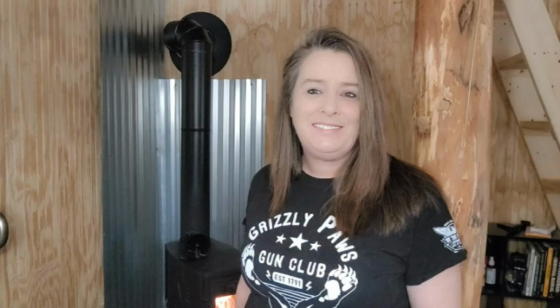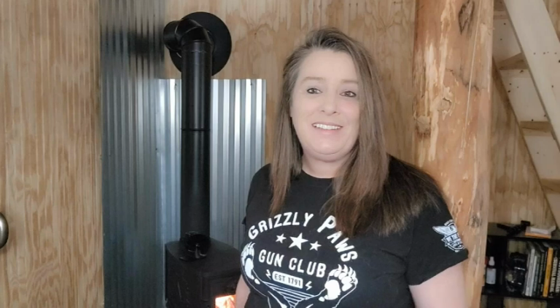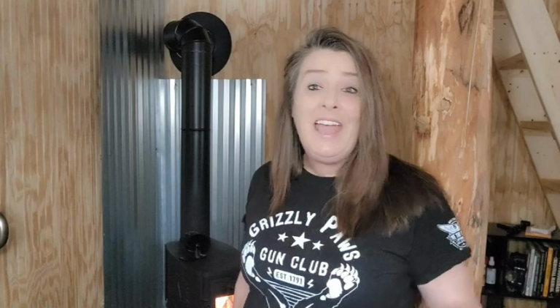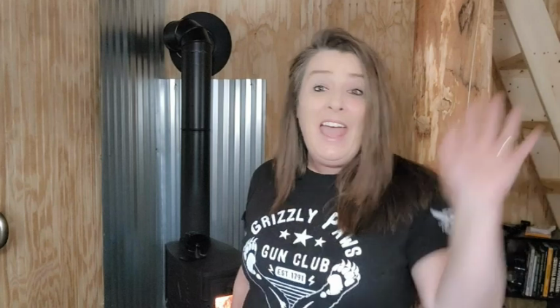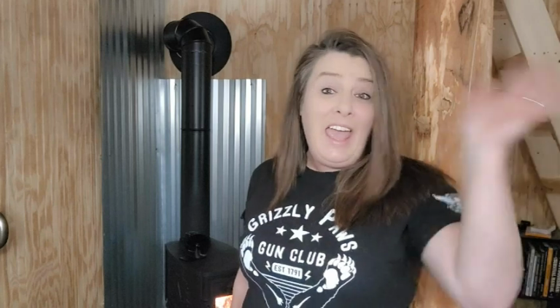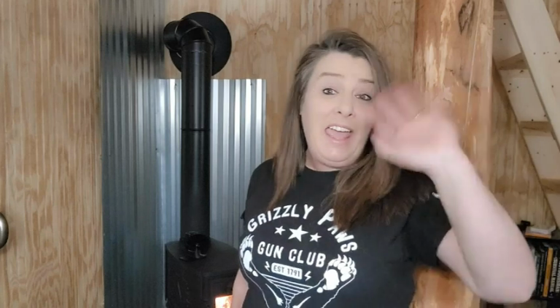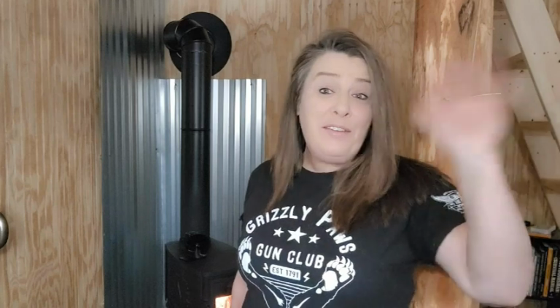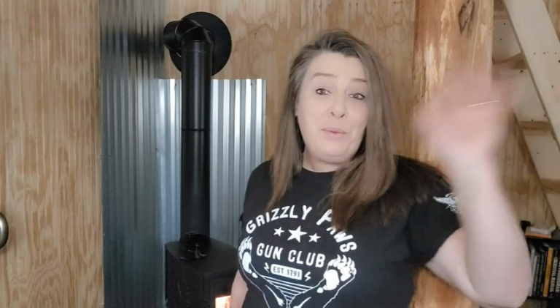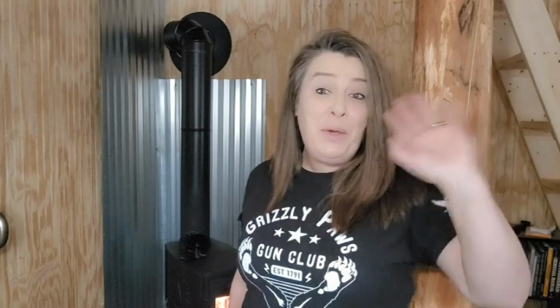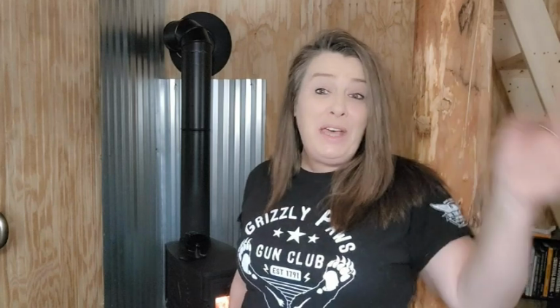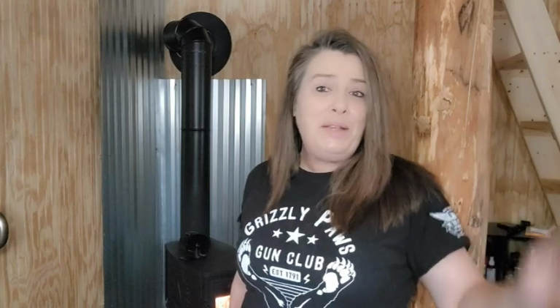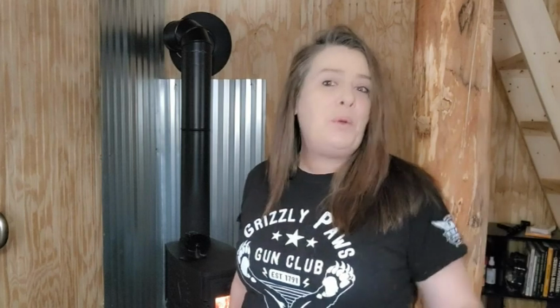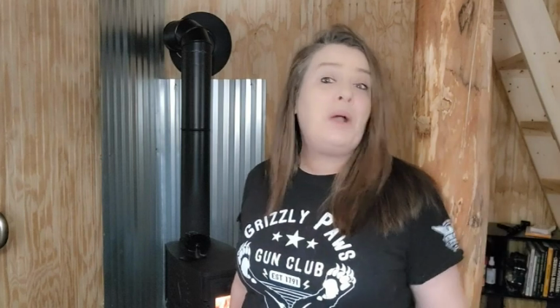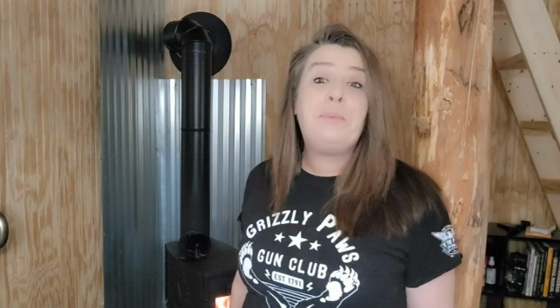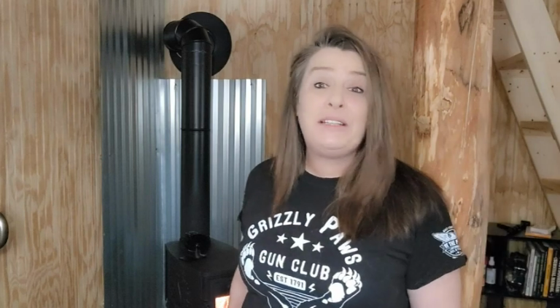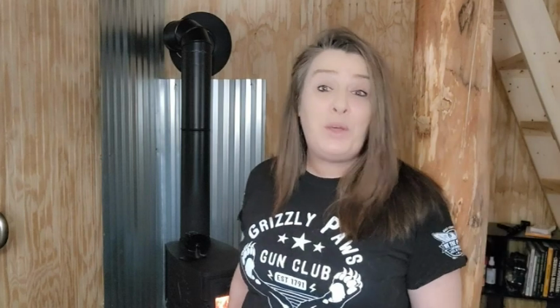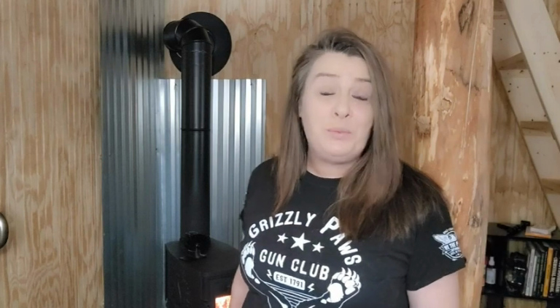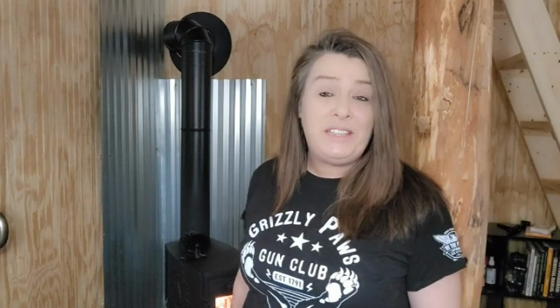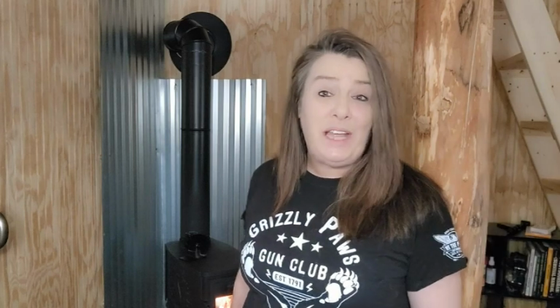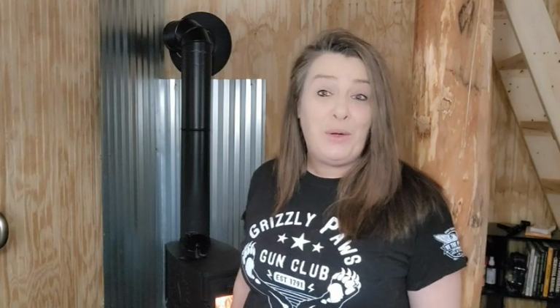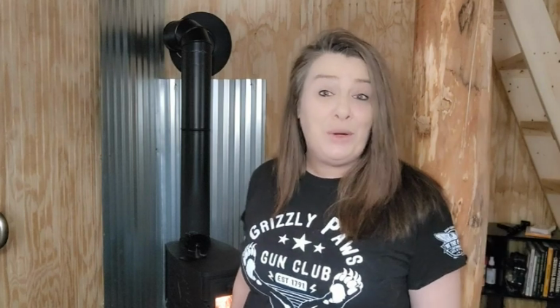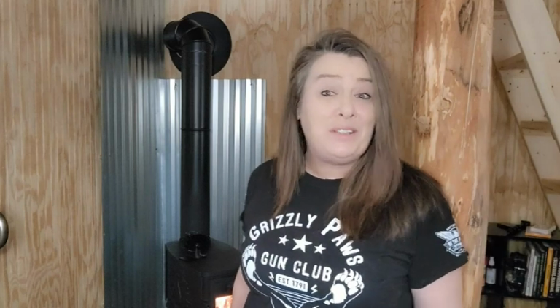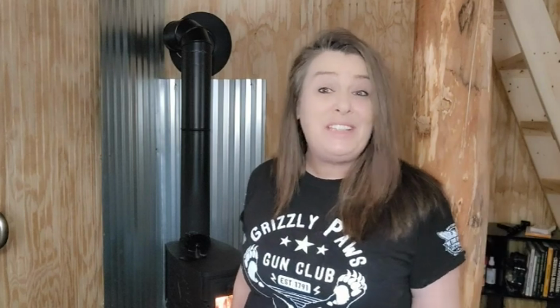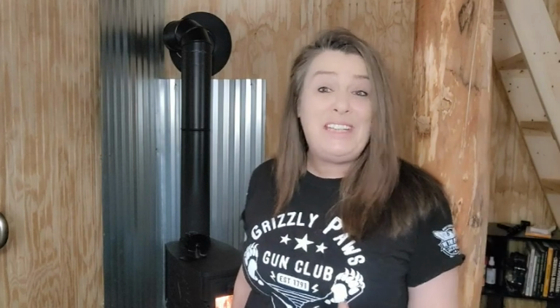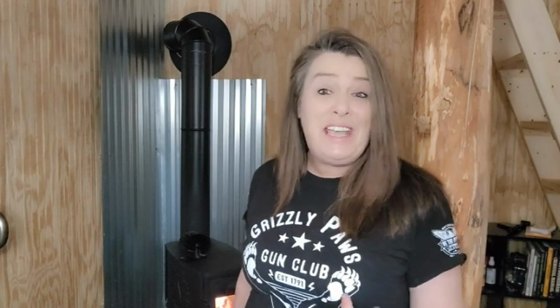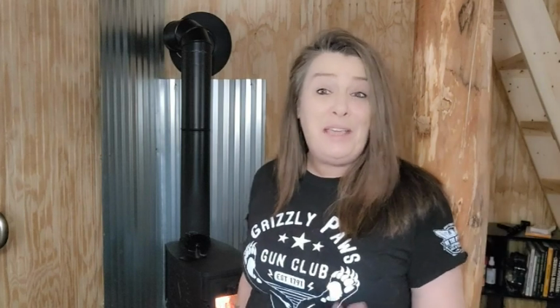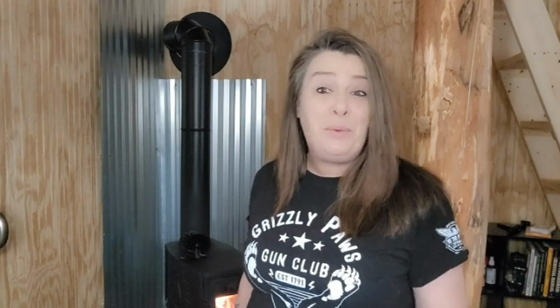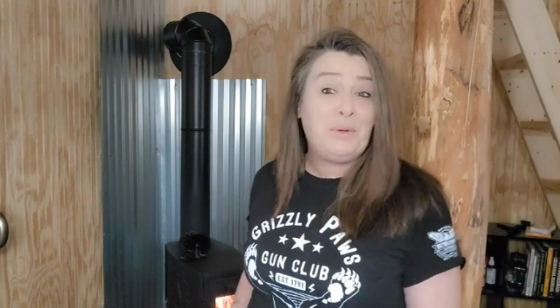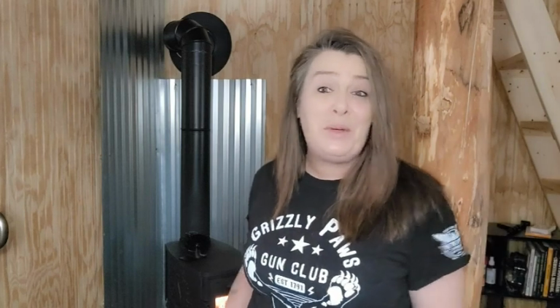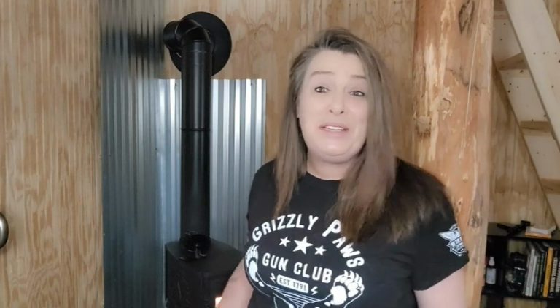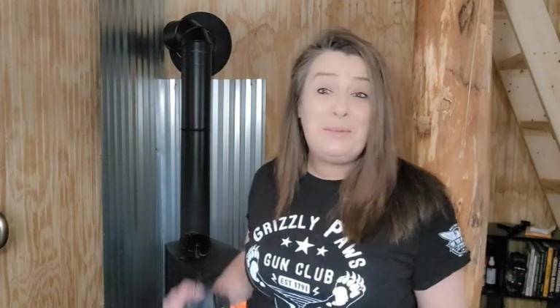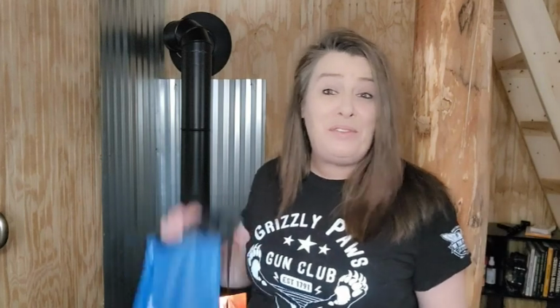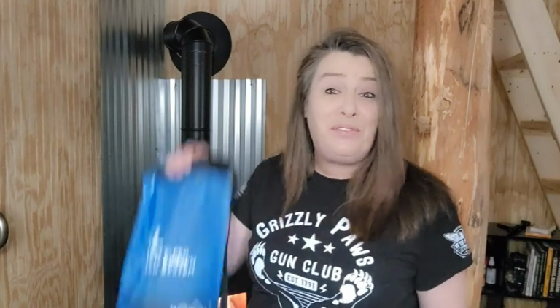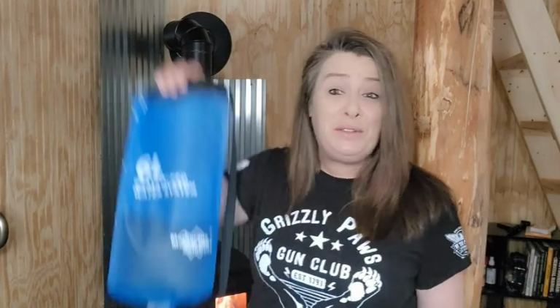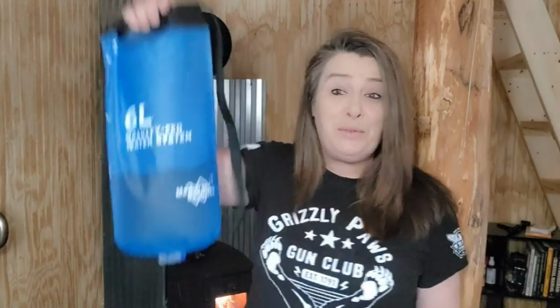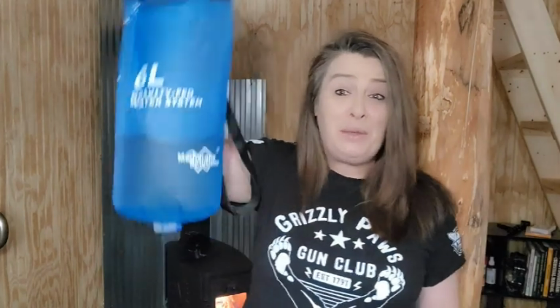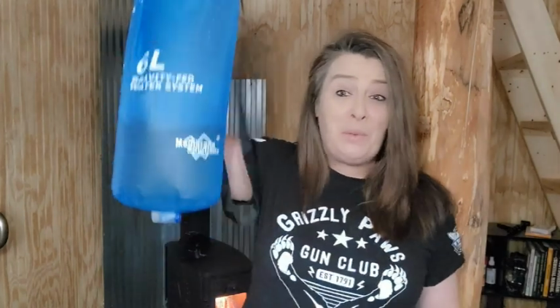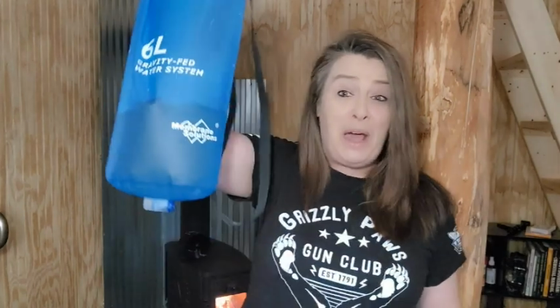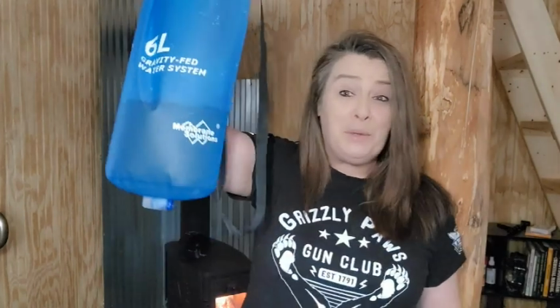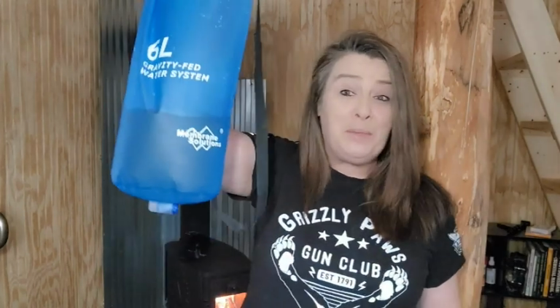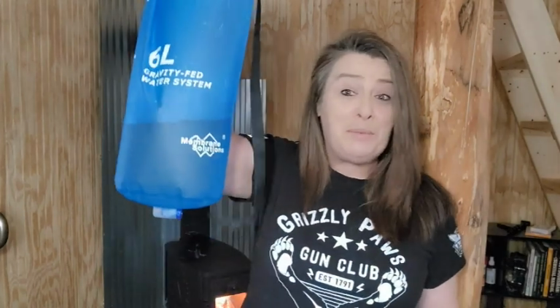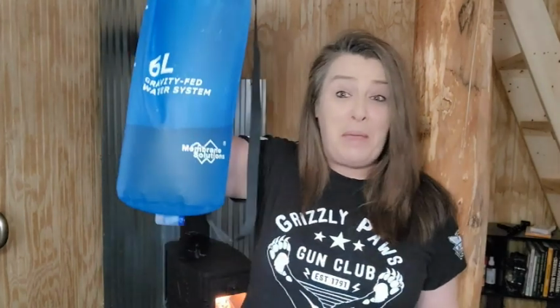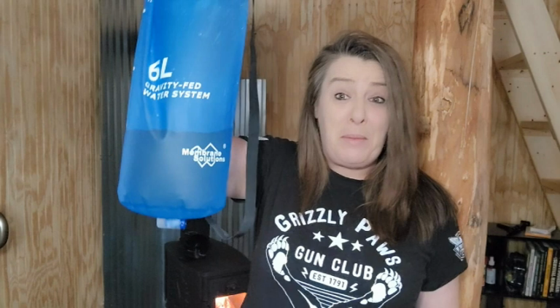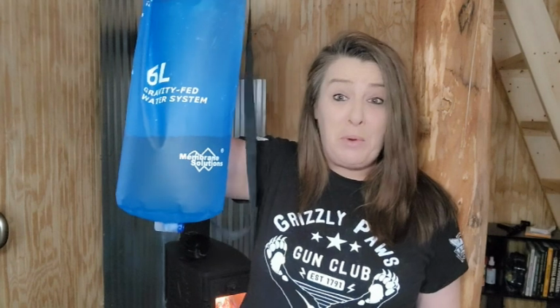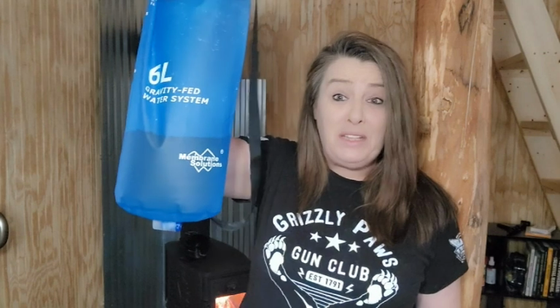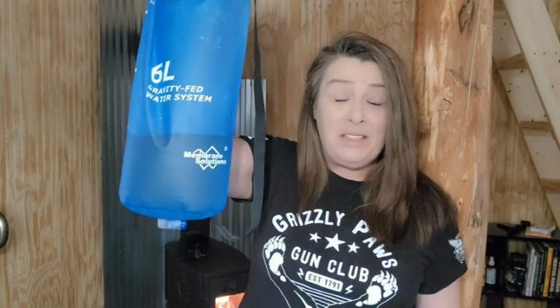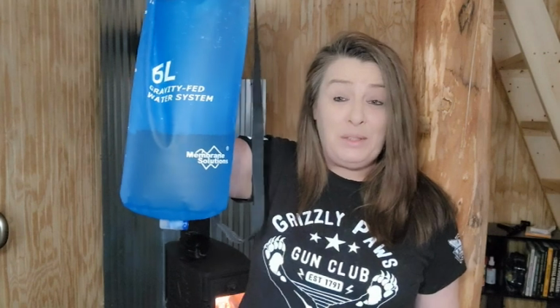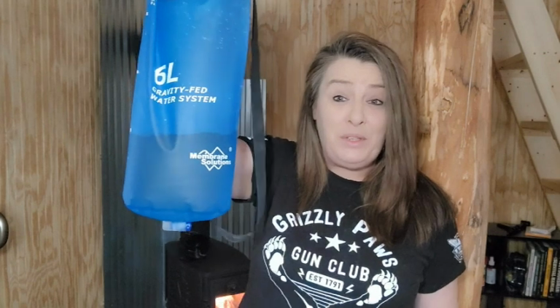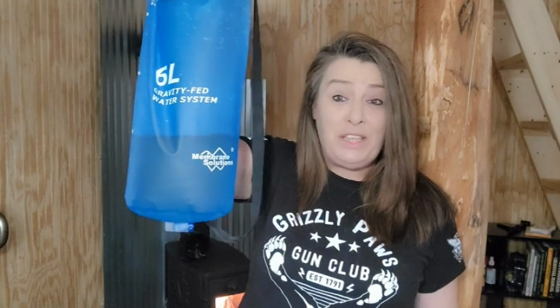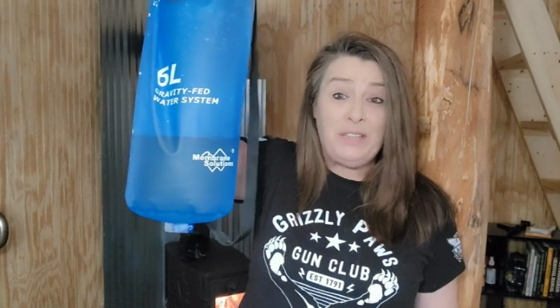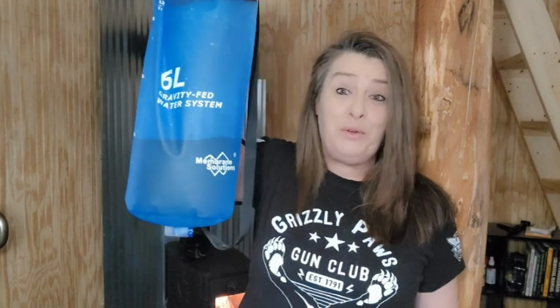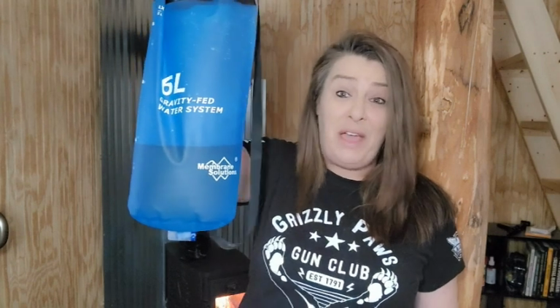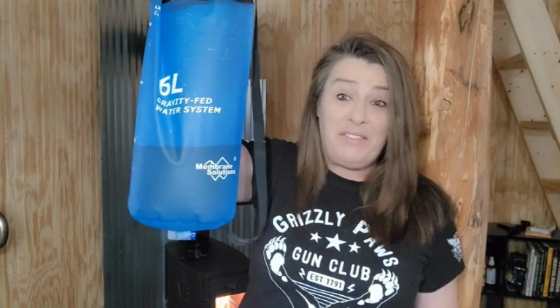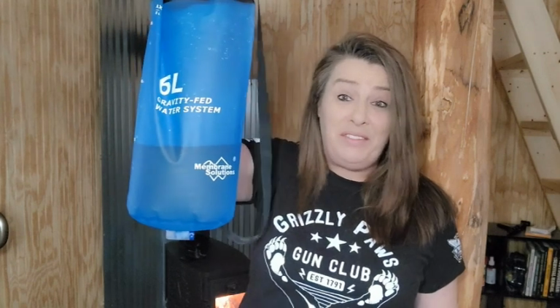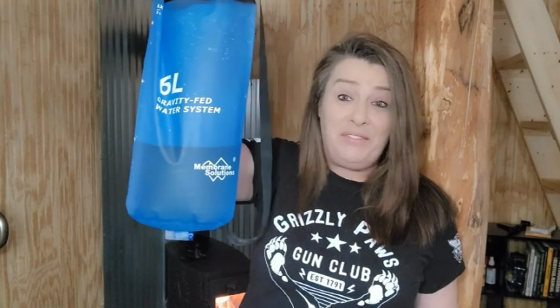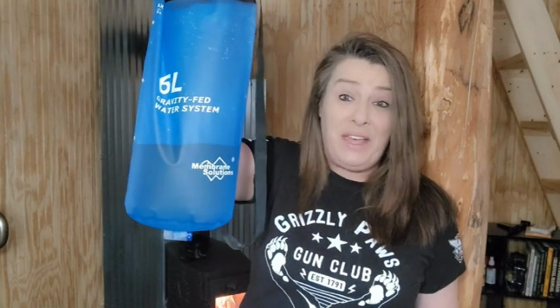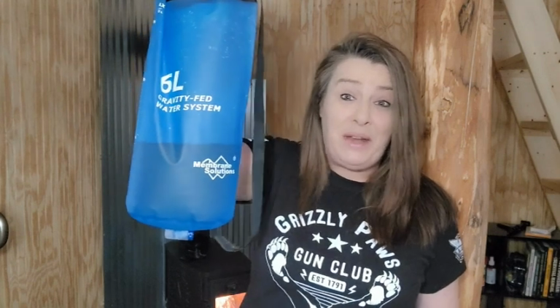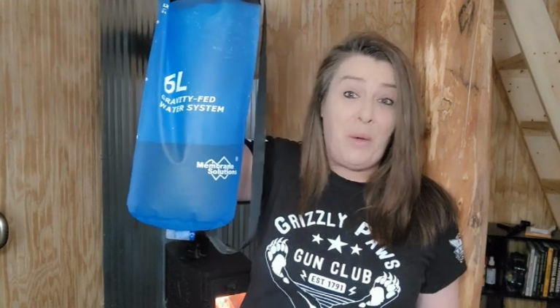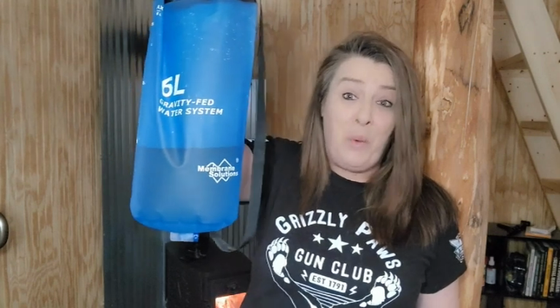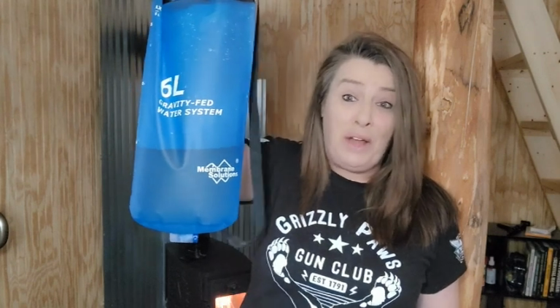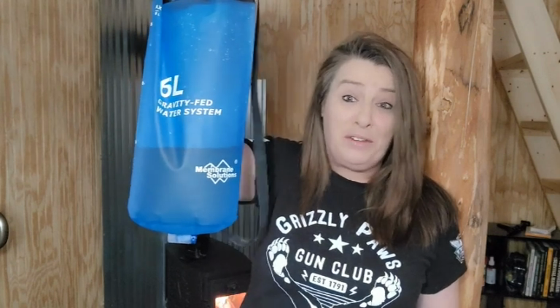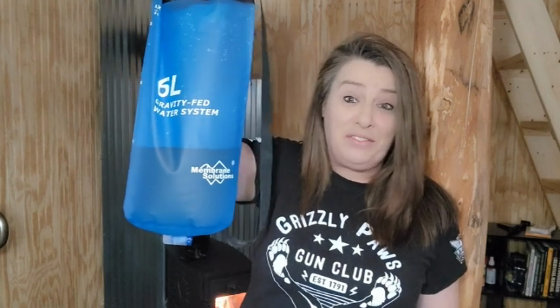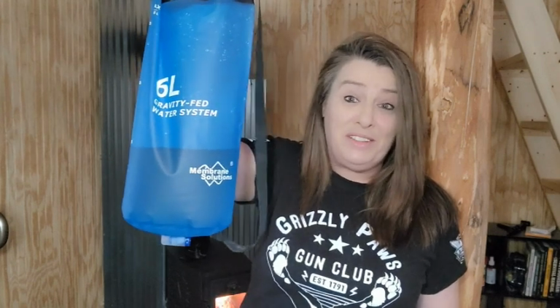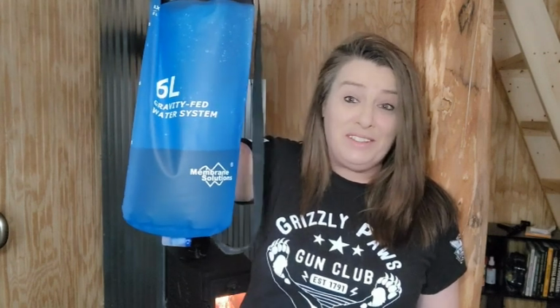Hey everyone! Welcome back to Homestead Corner. Today we're going to be filtering water with the Membrane Solution Gravity-Fed Water Filter.